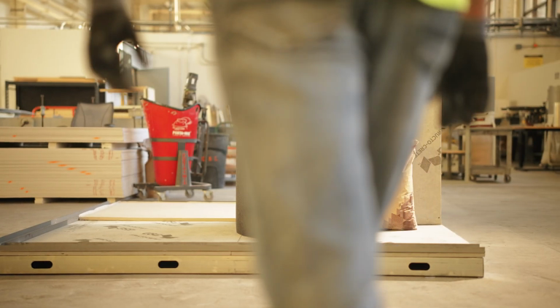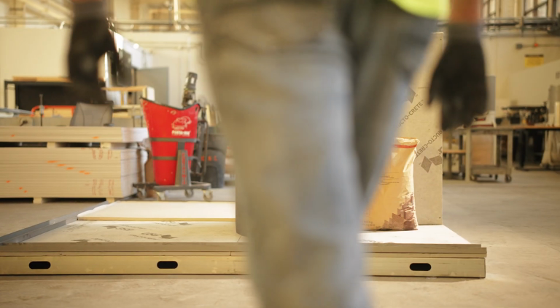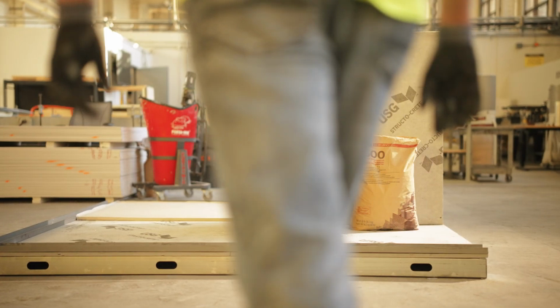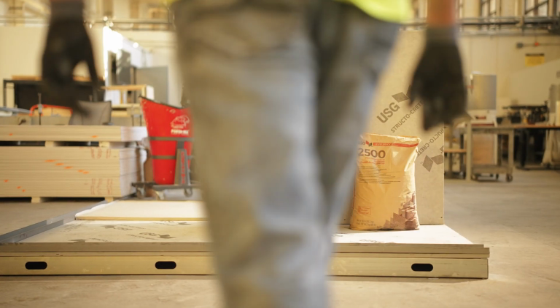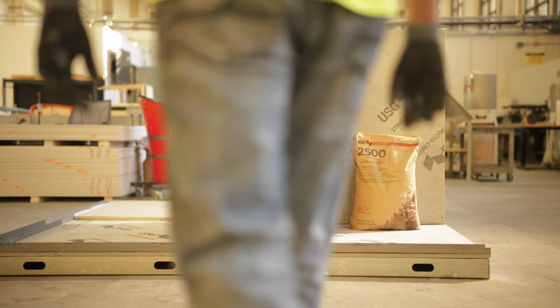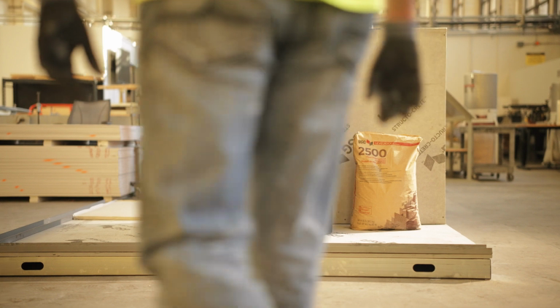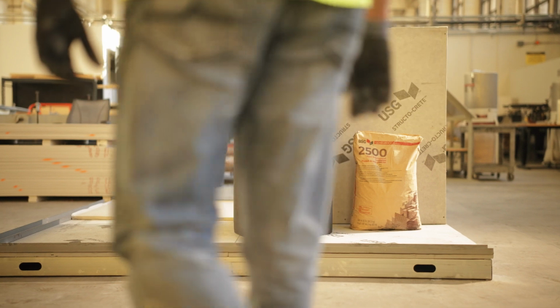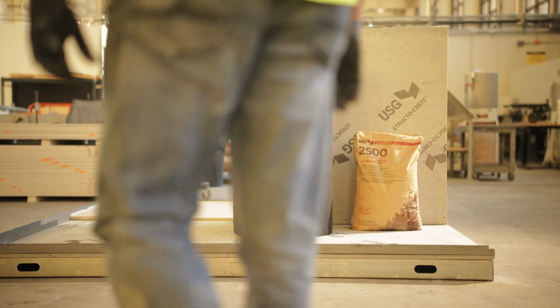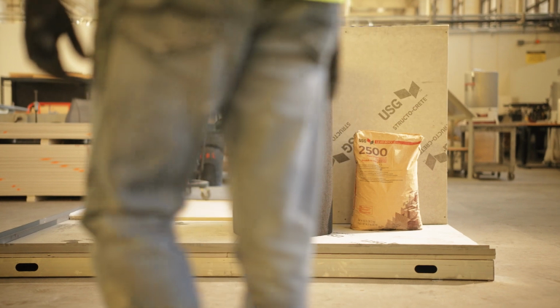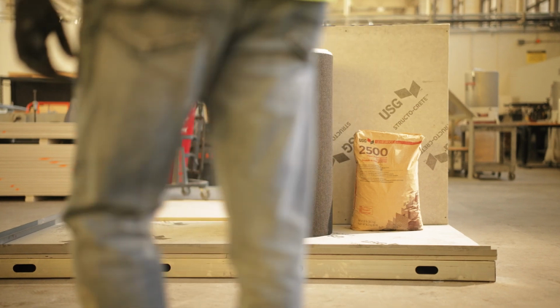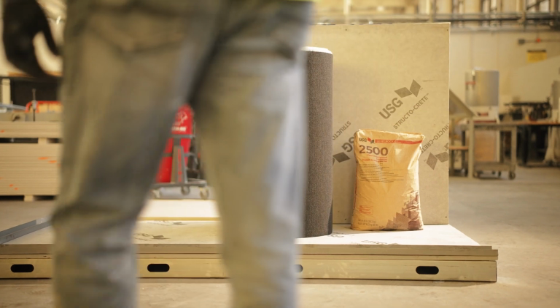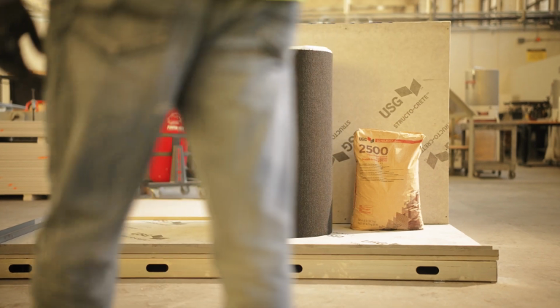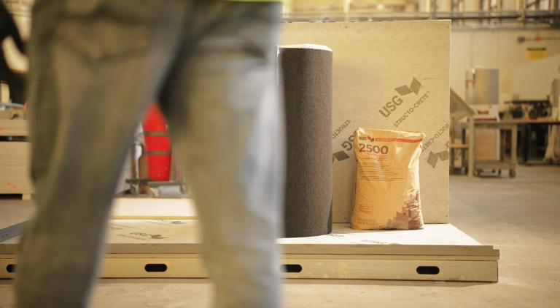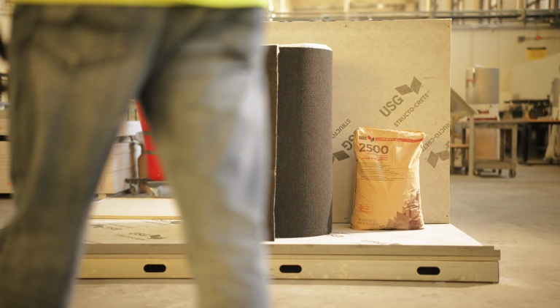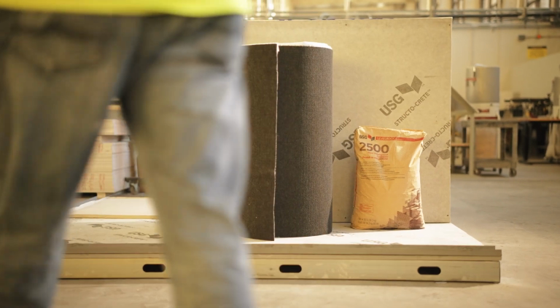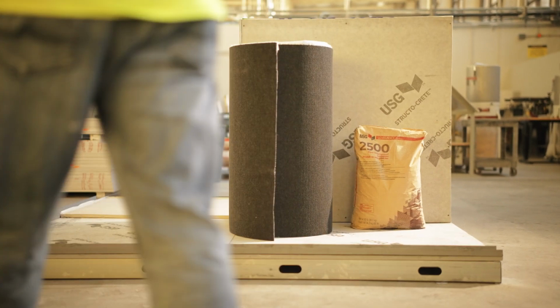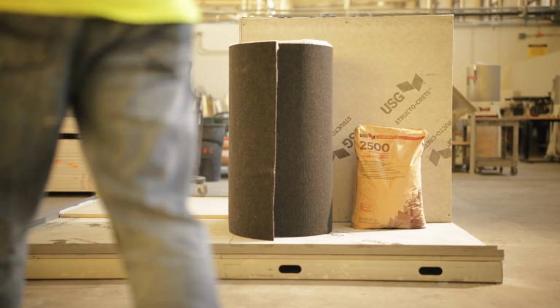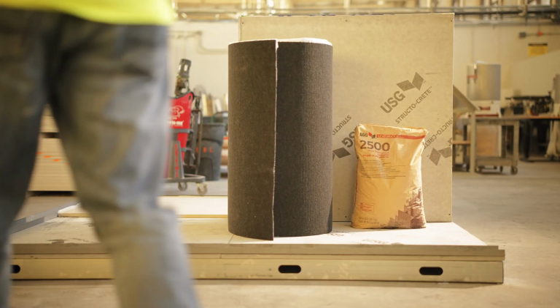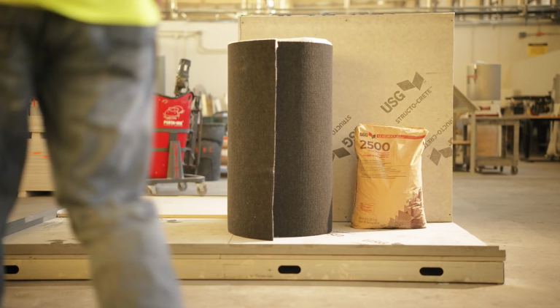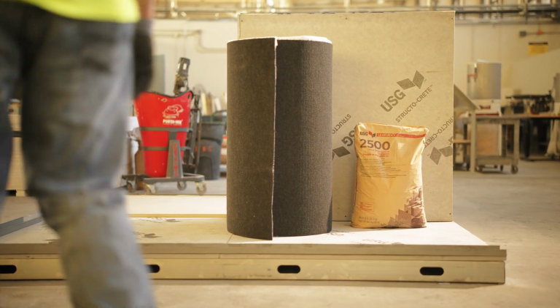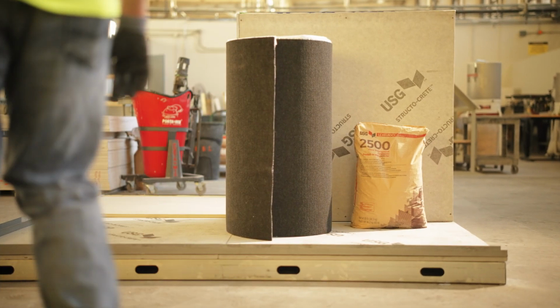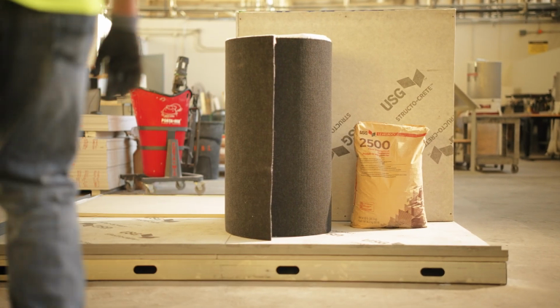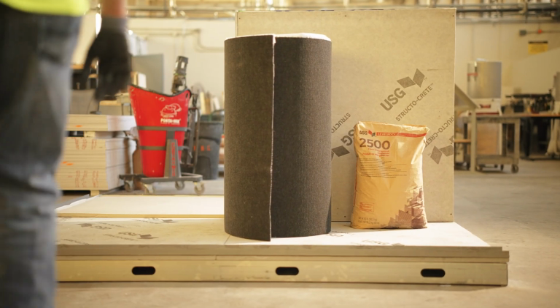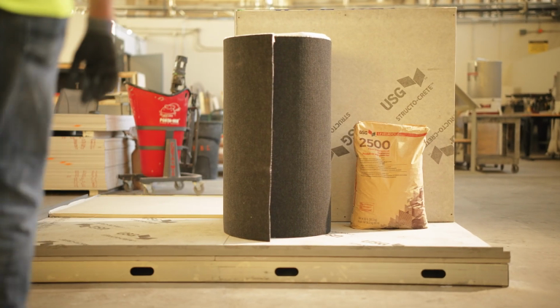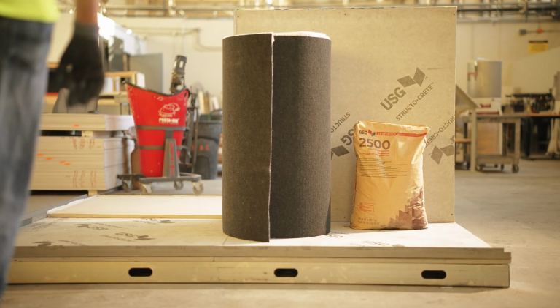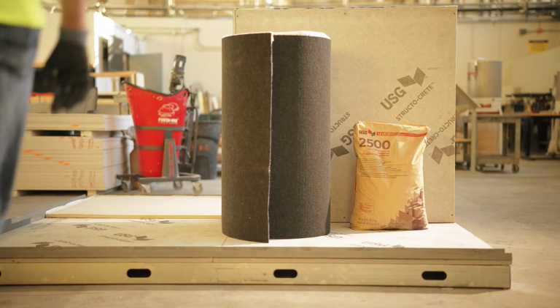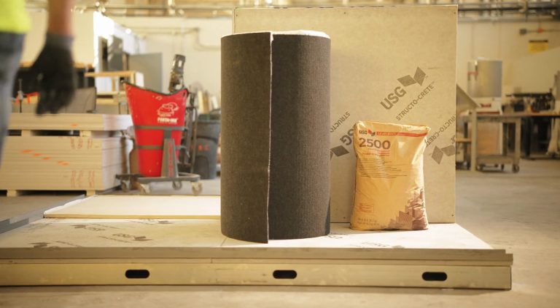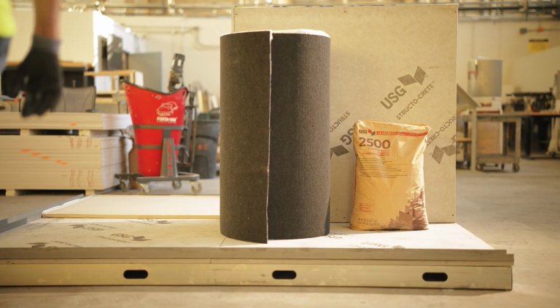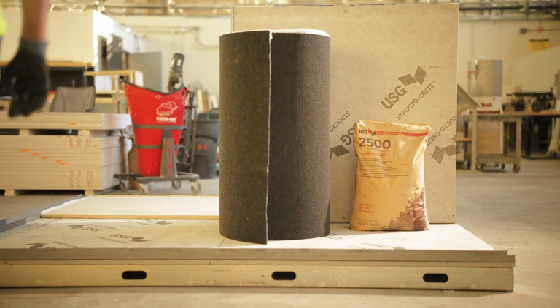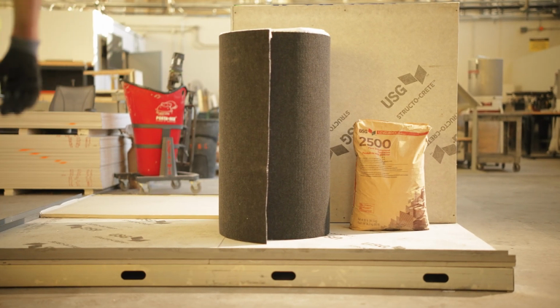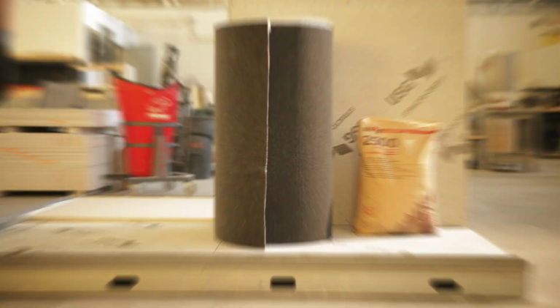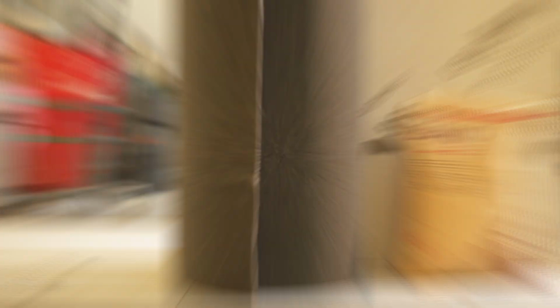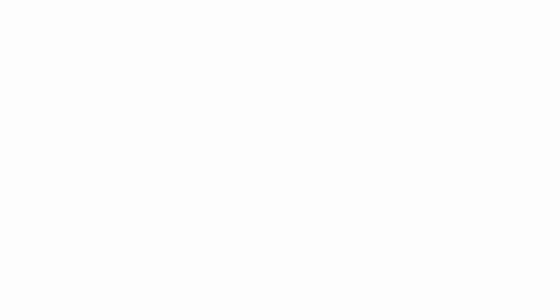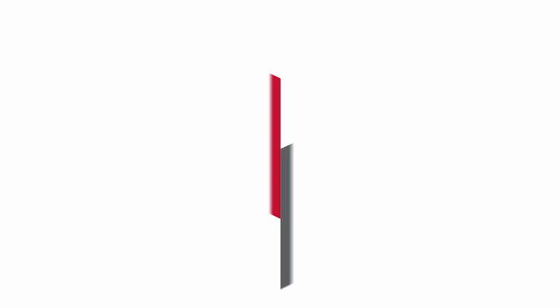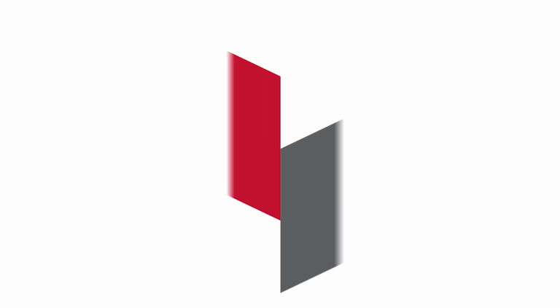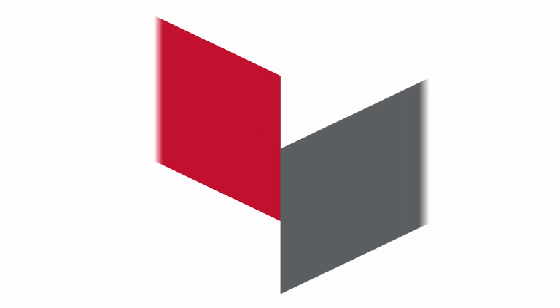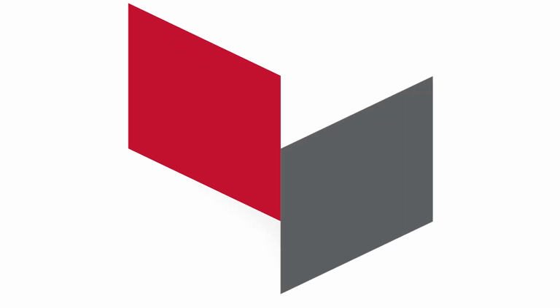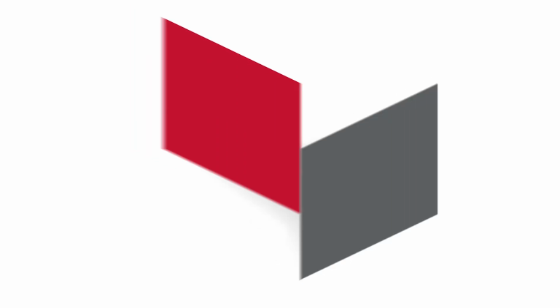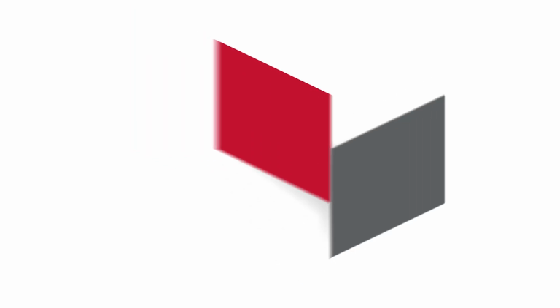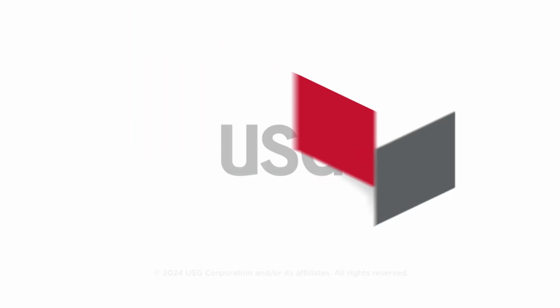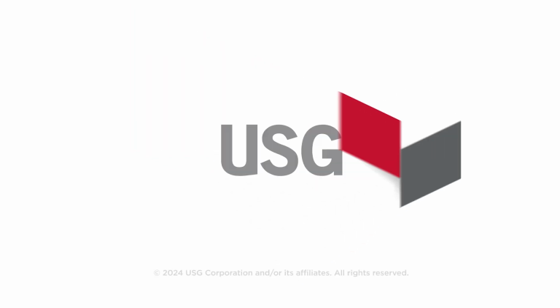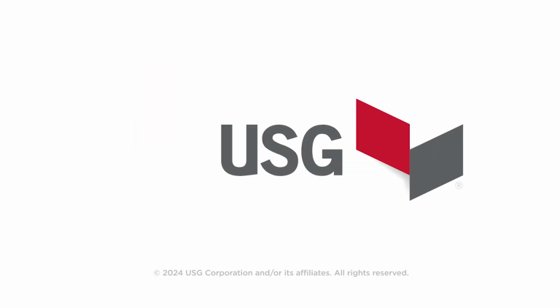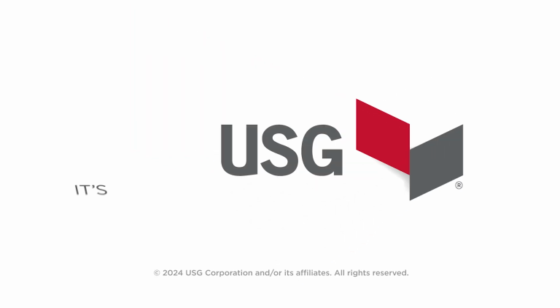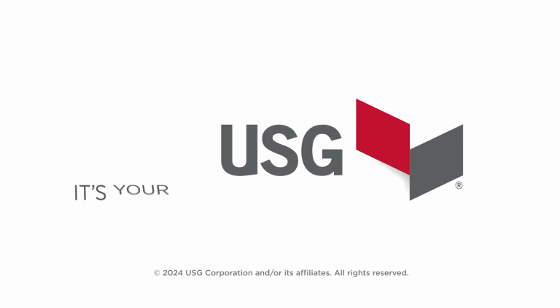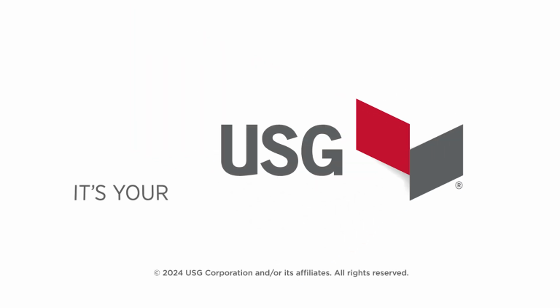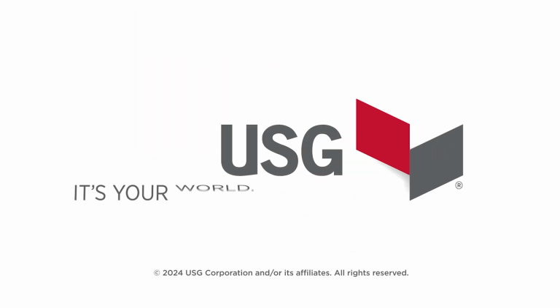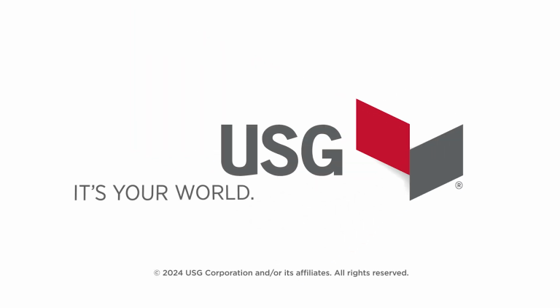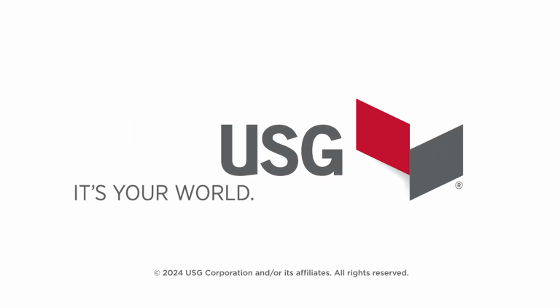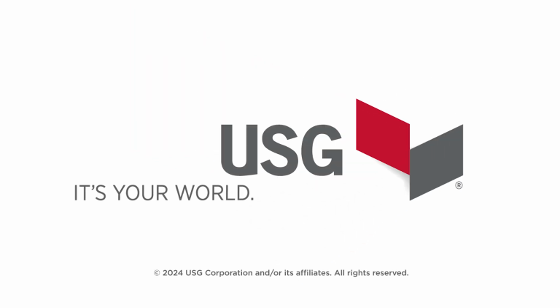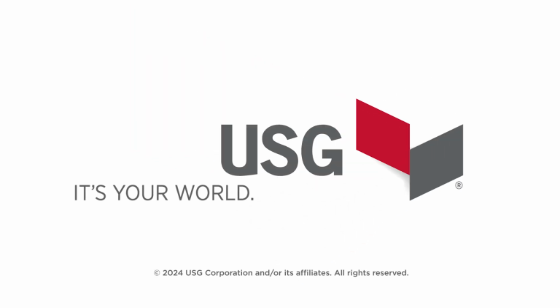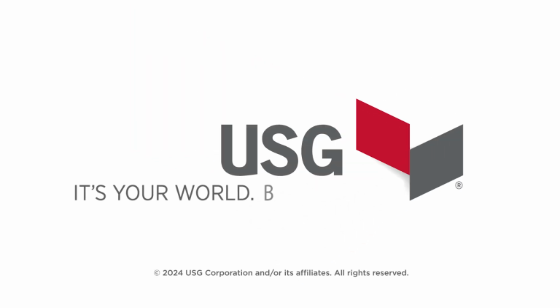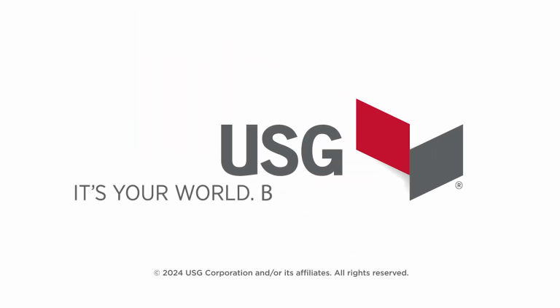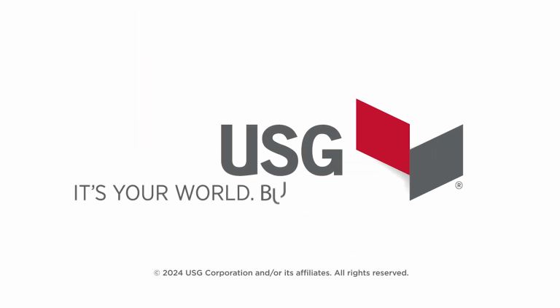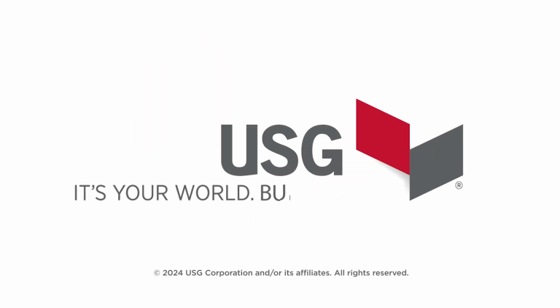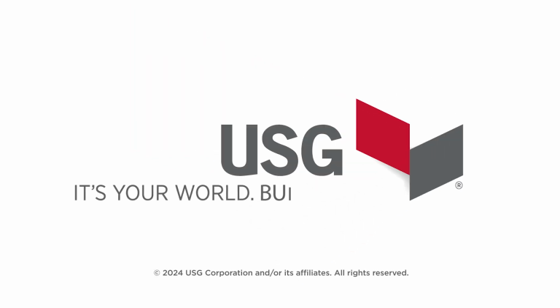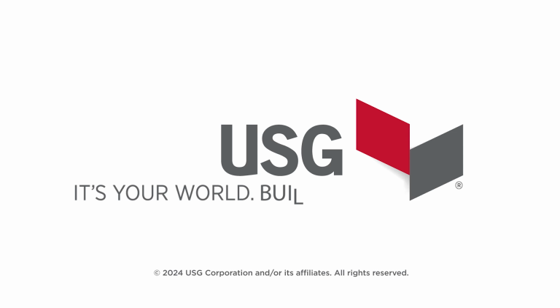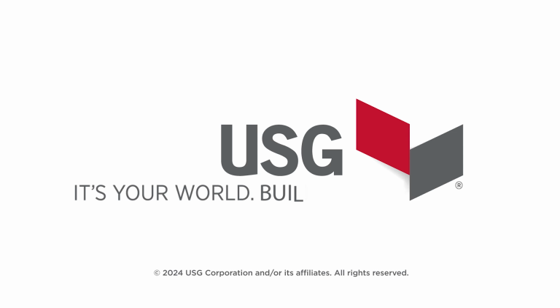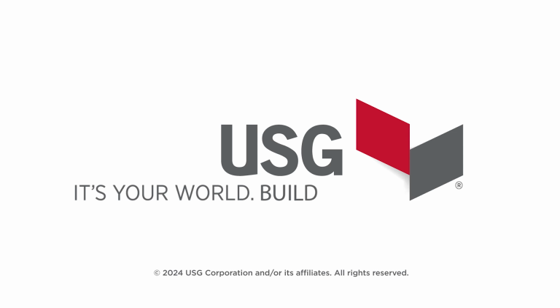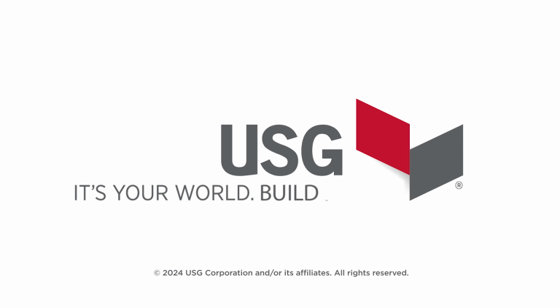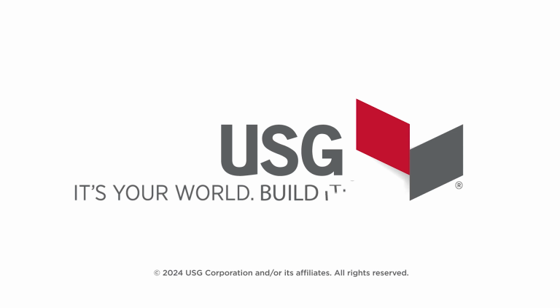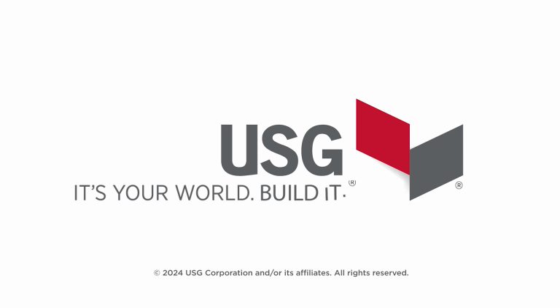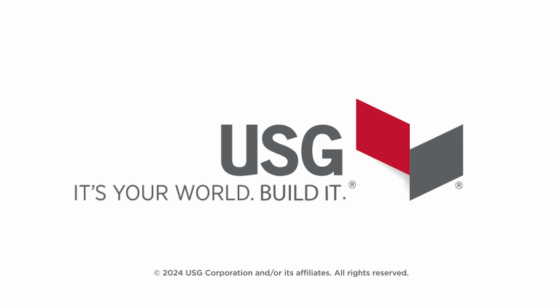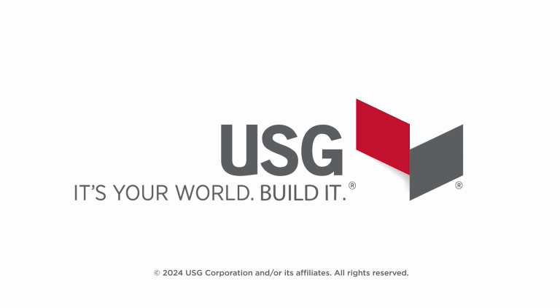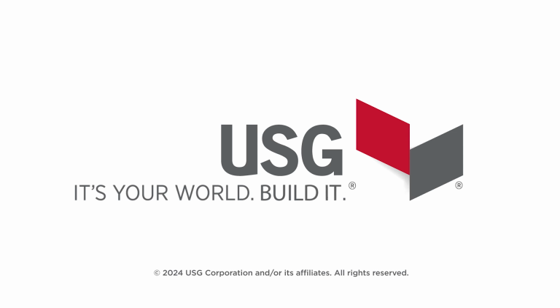USG — the strength to build on, the innovation to build with. We'll see you next time.